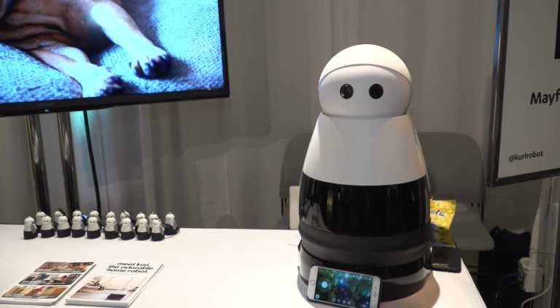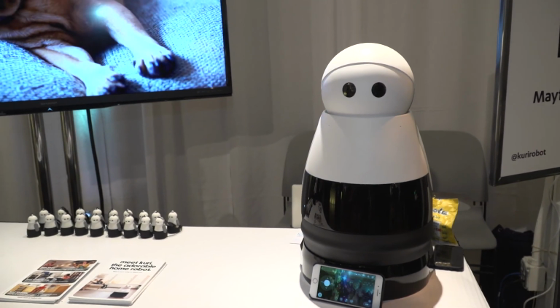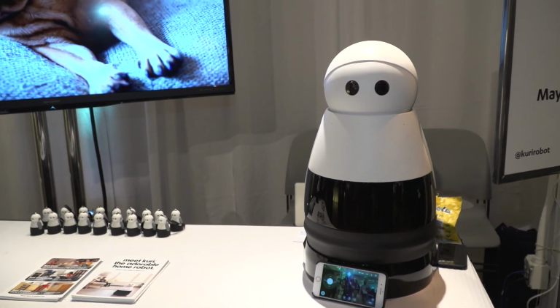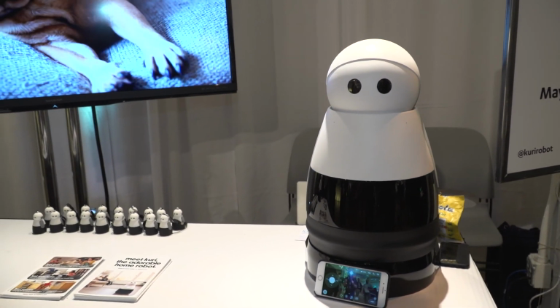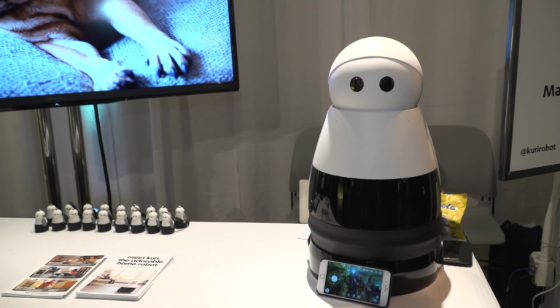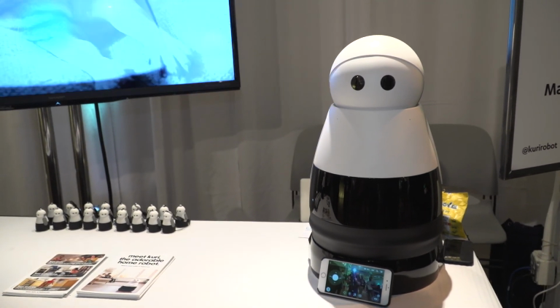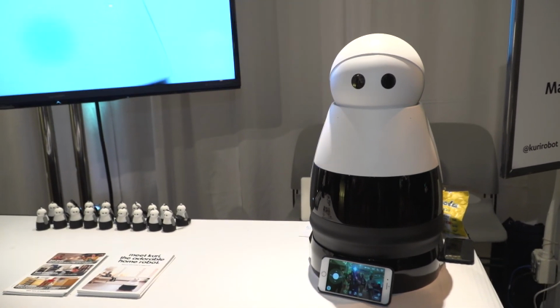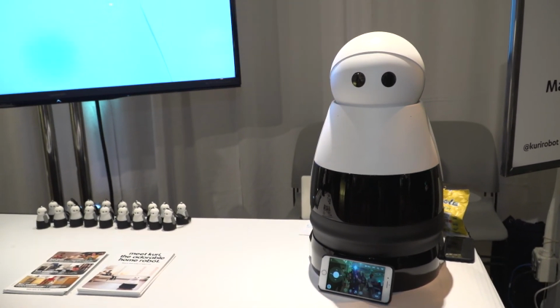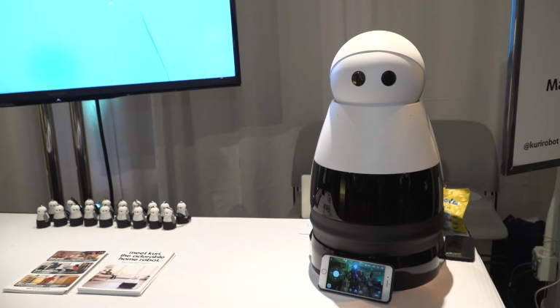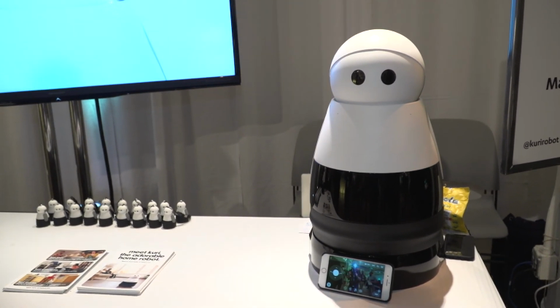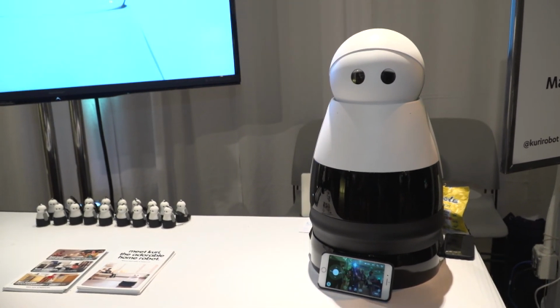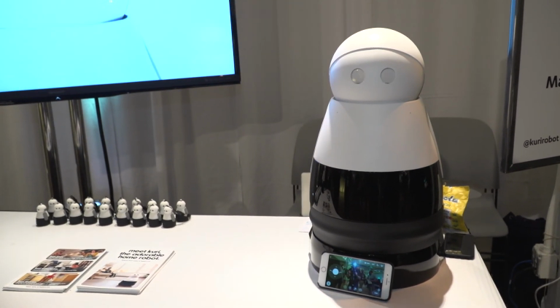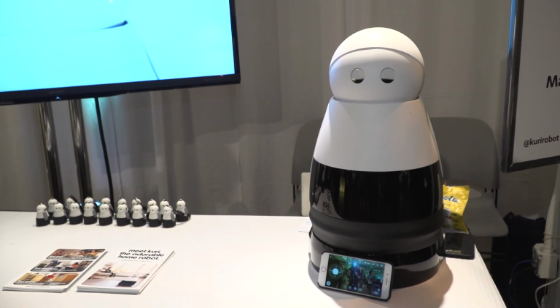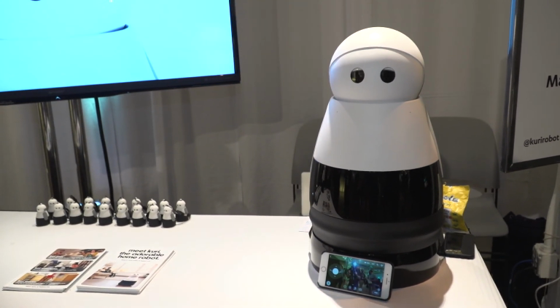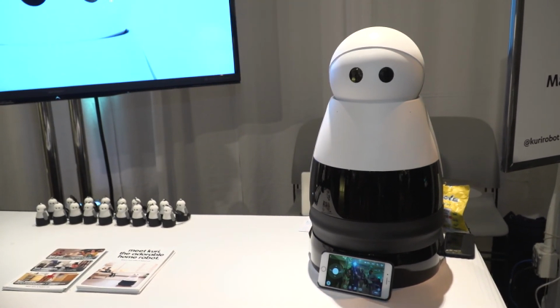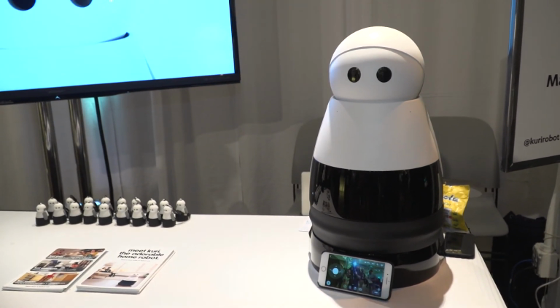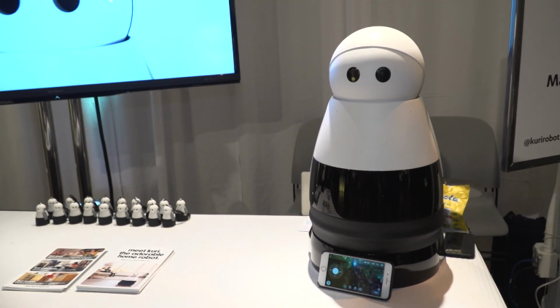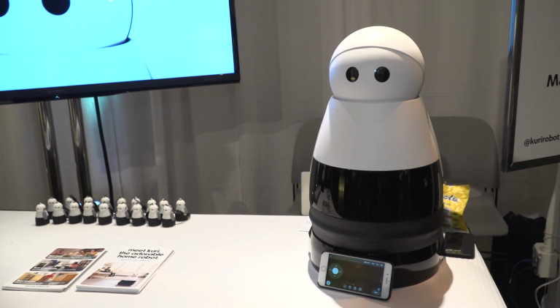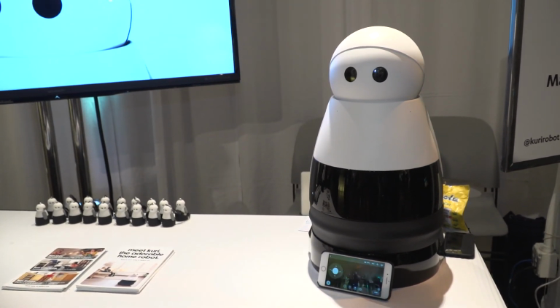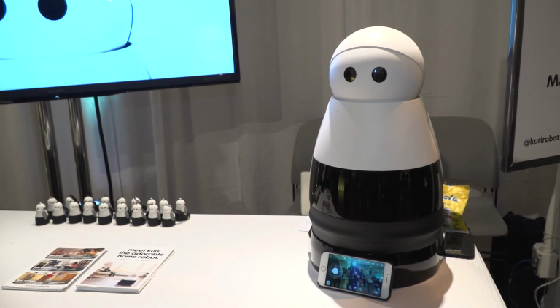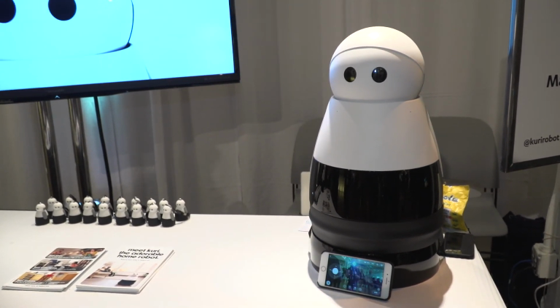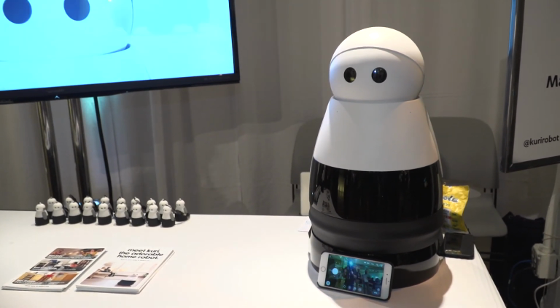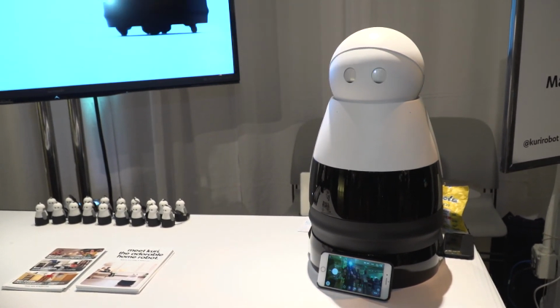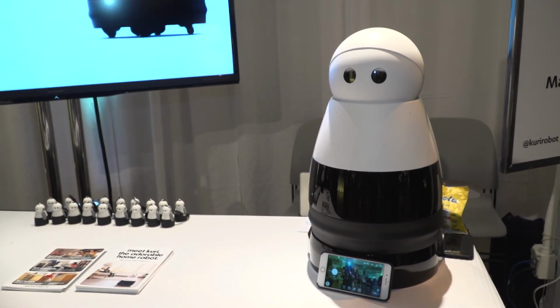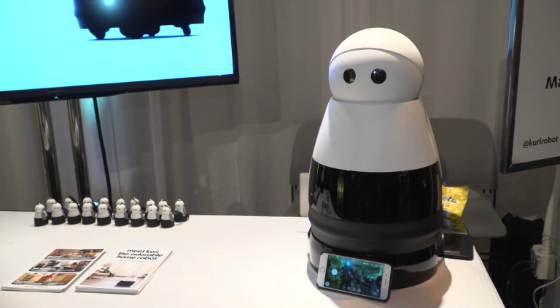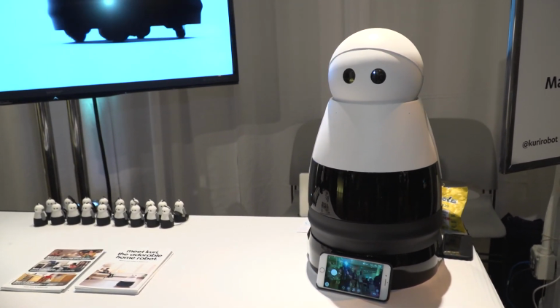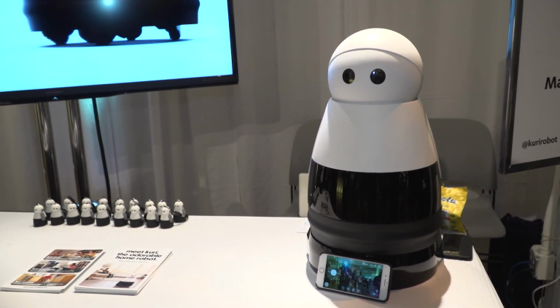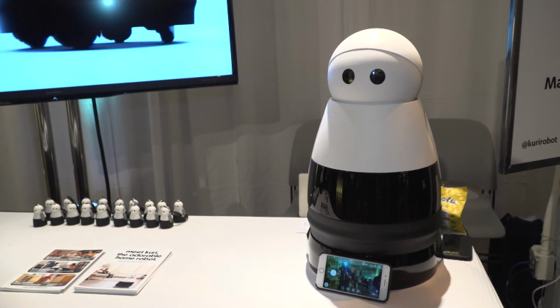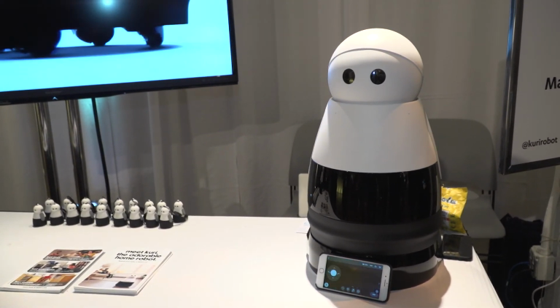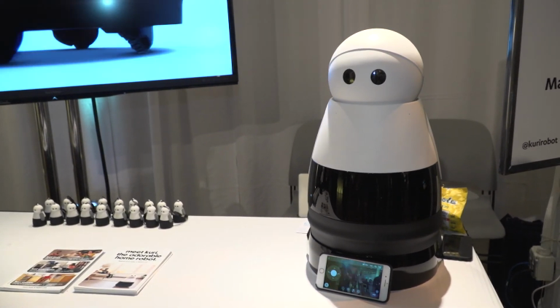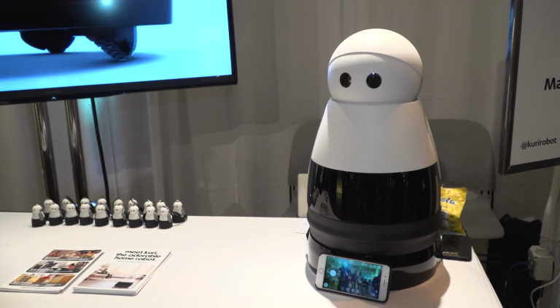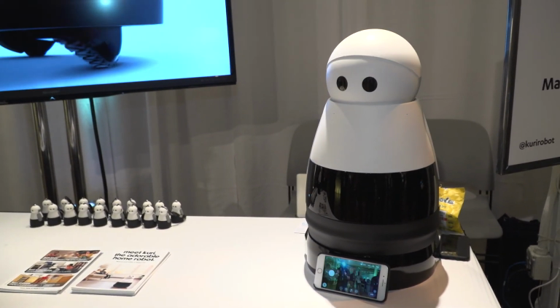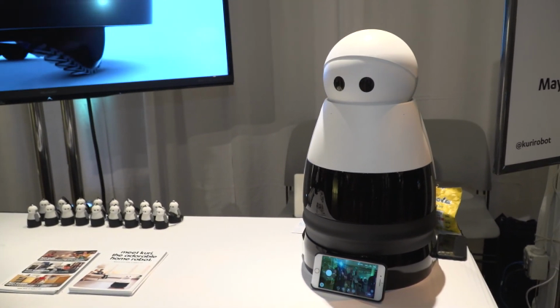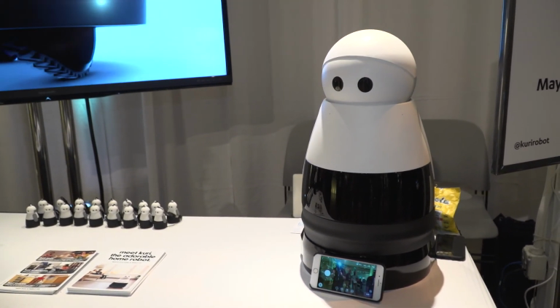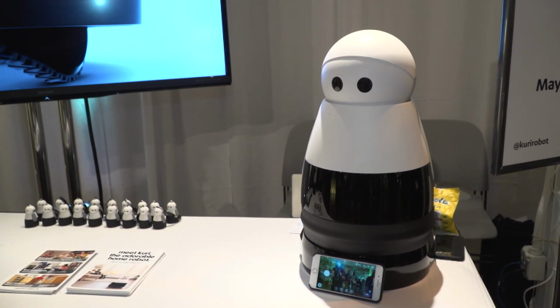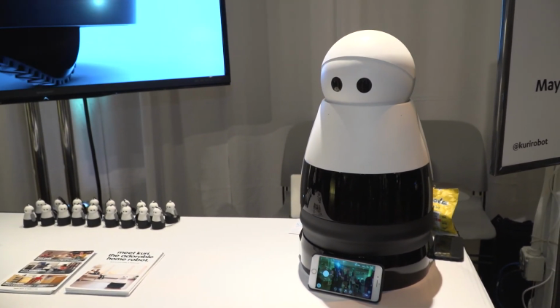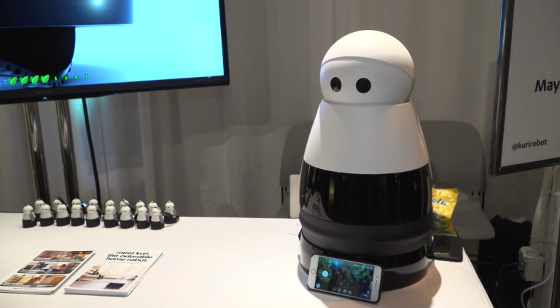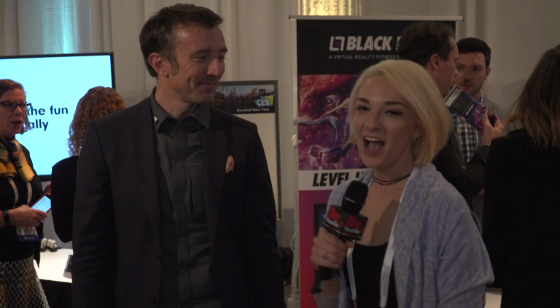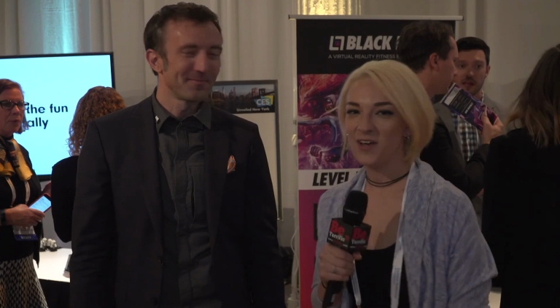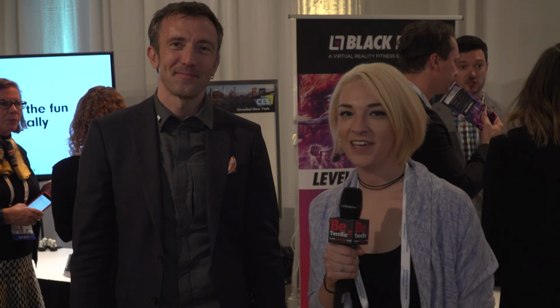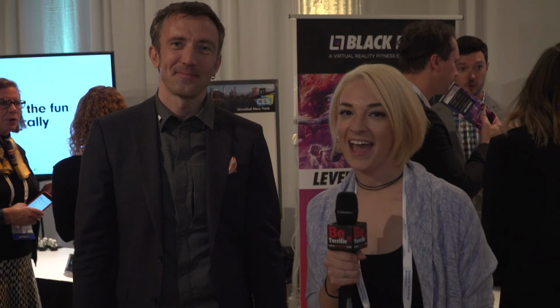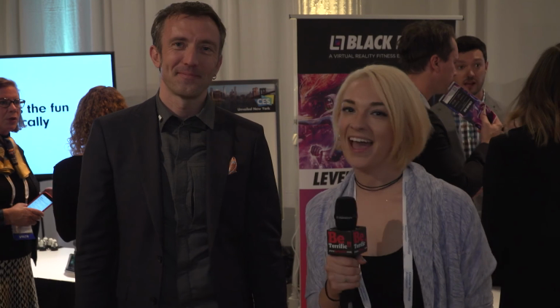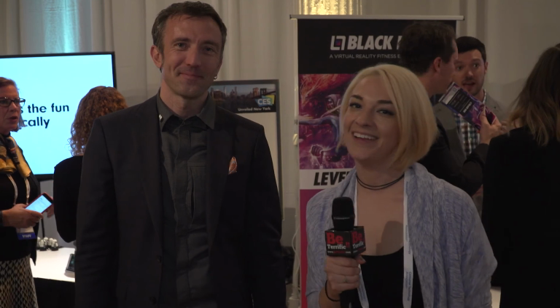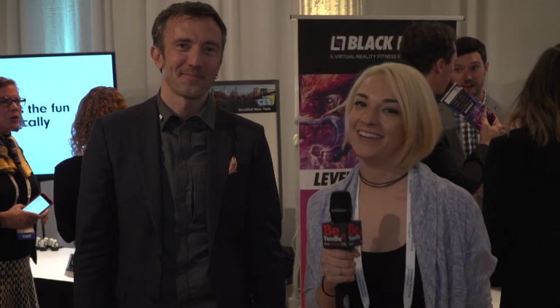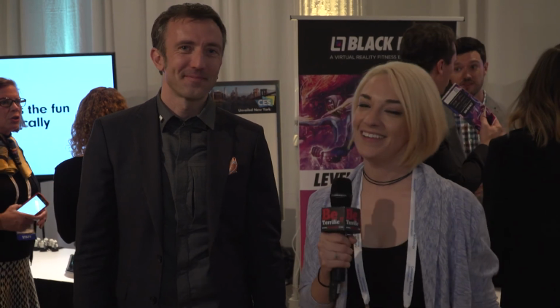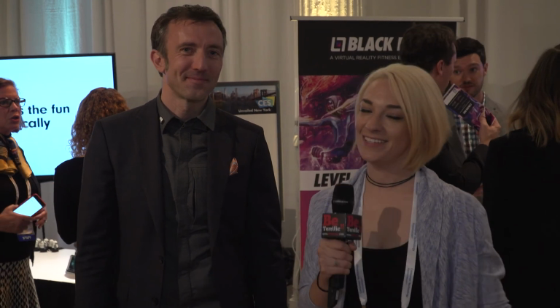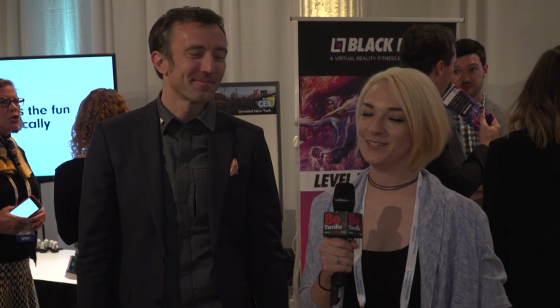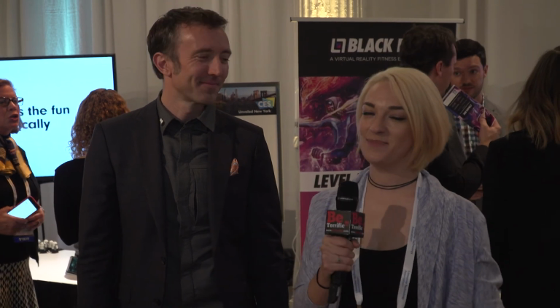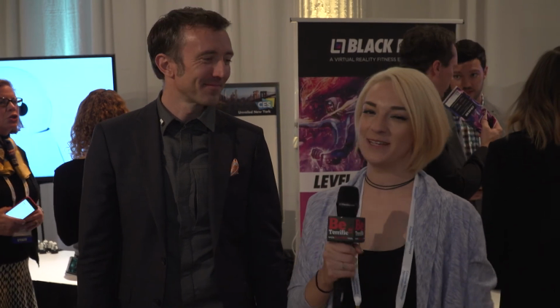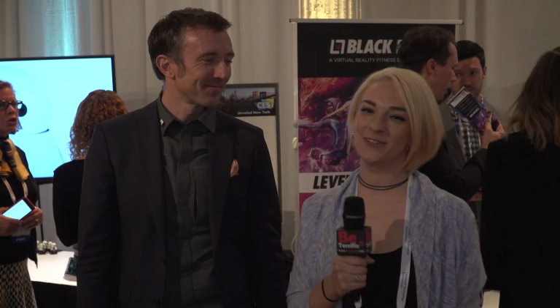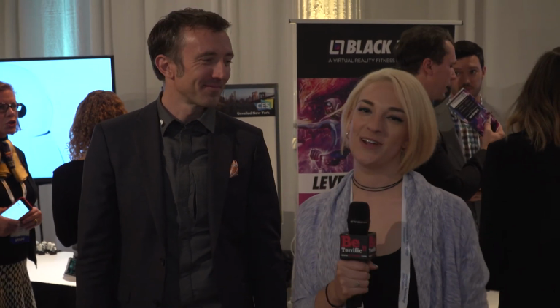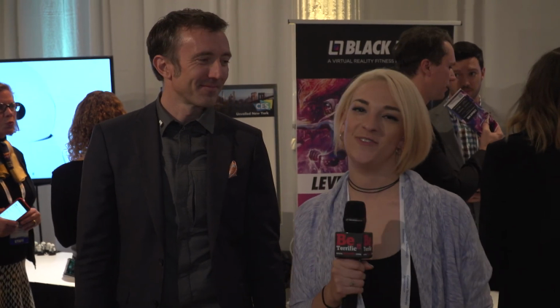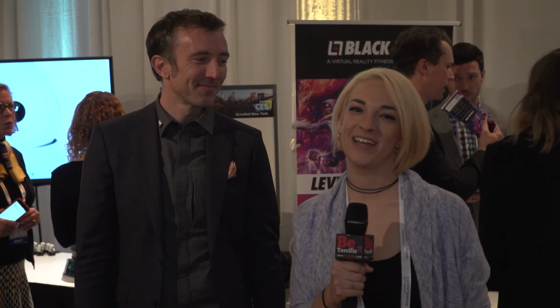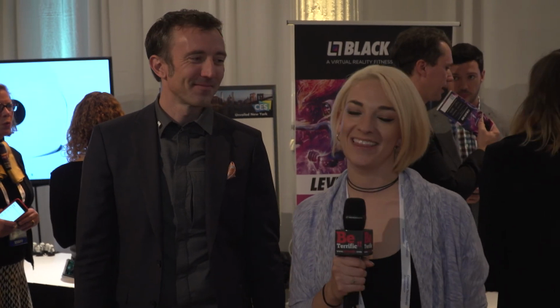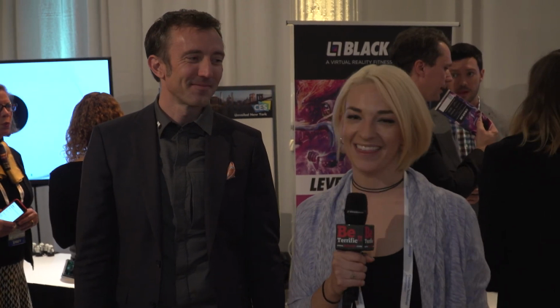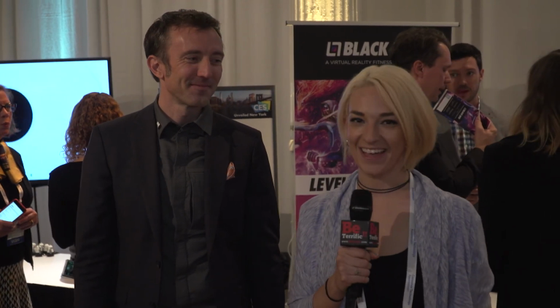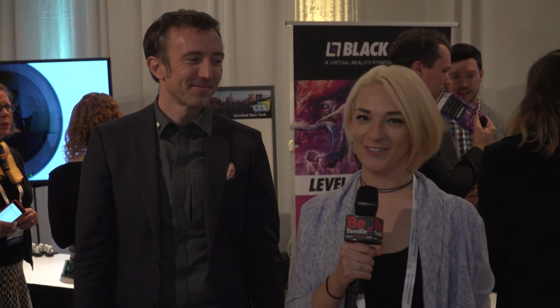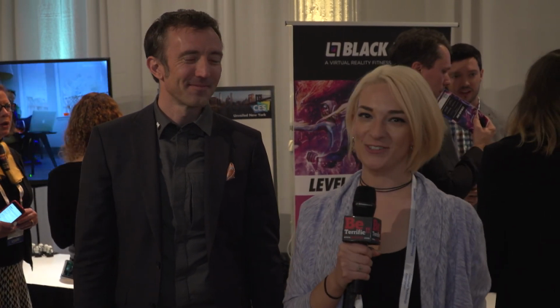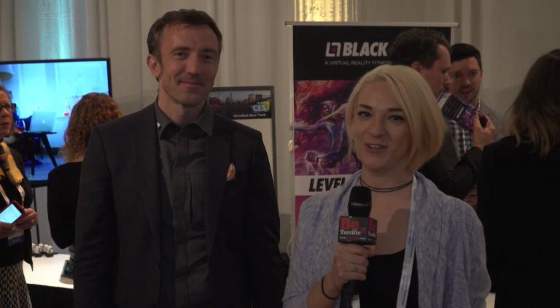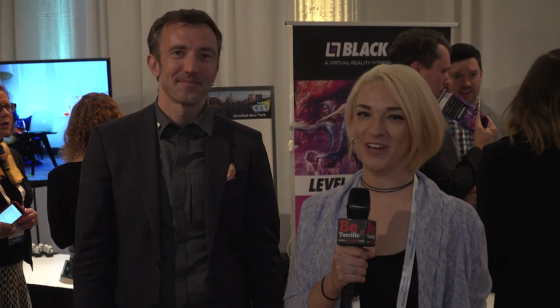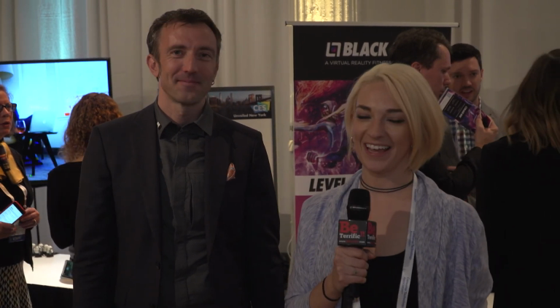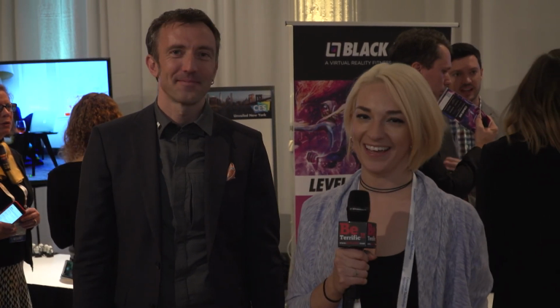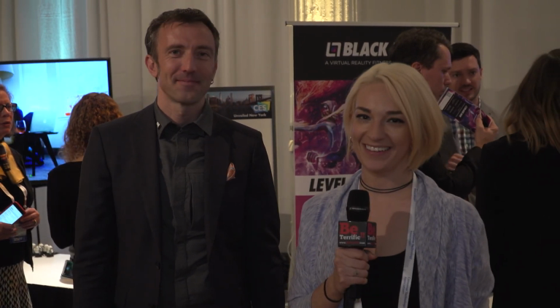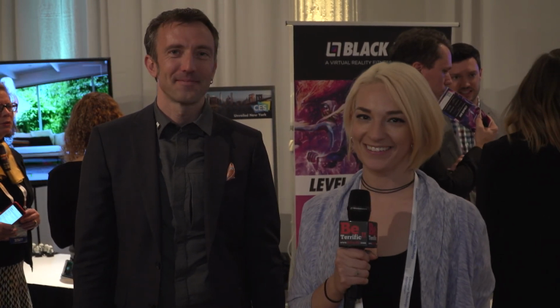Thank you very much for talking with us today and introducing us to Curie. I'm Kat, this is Be Terrific, and thanks for tuning in.